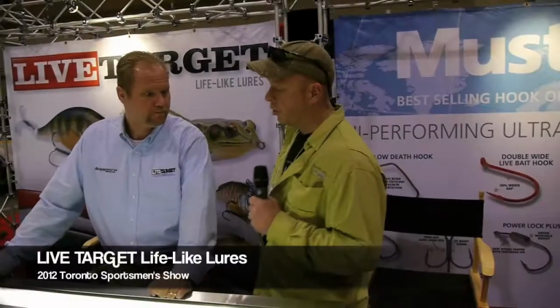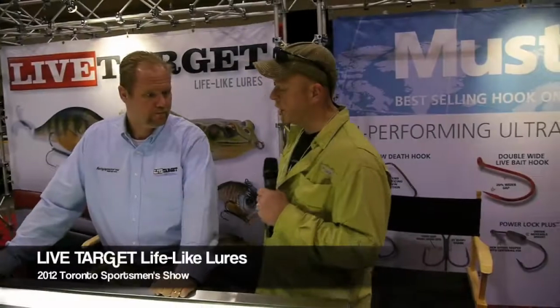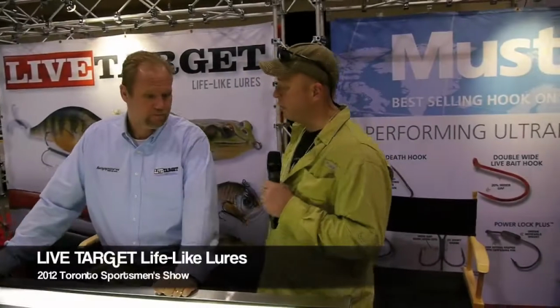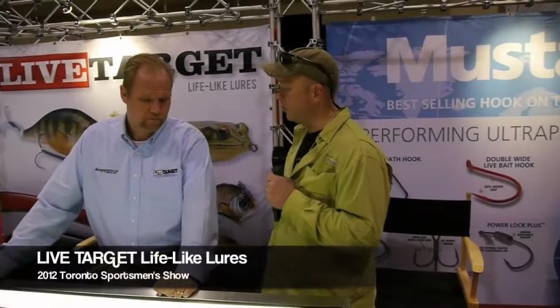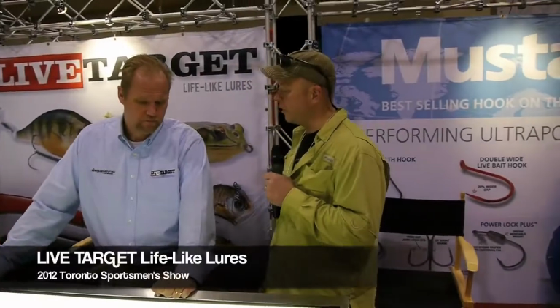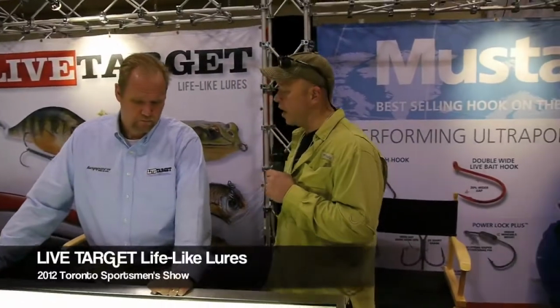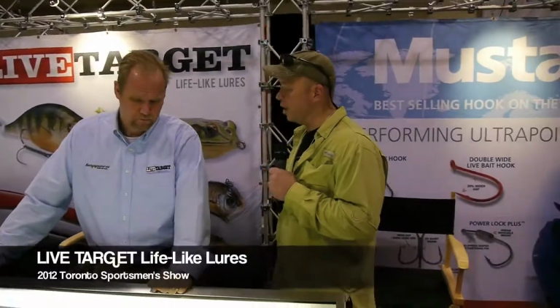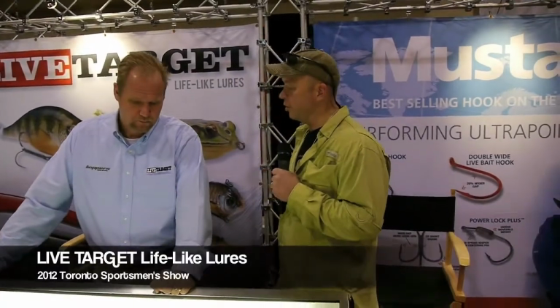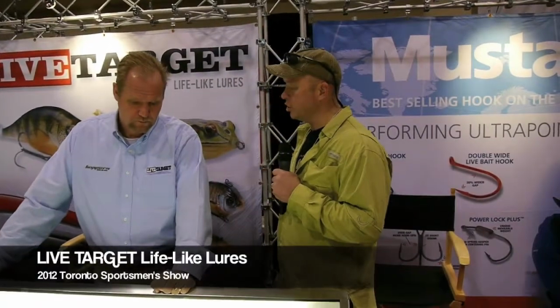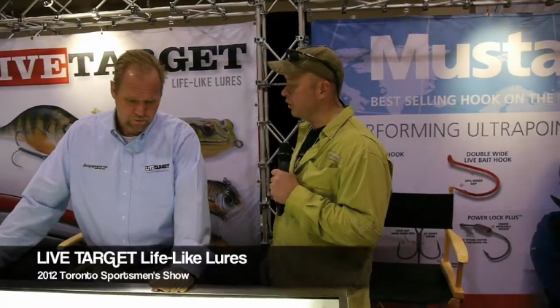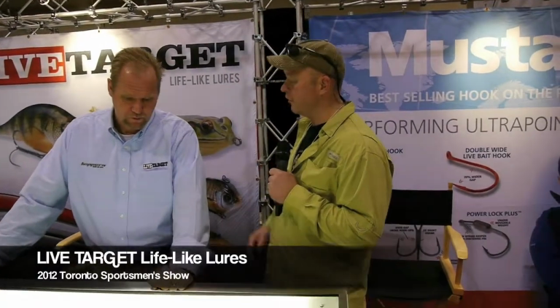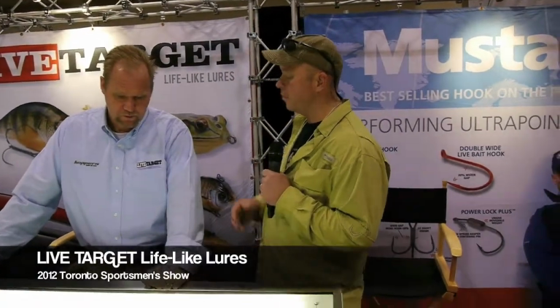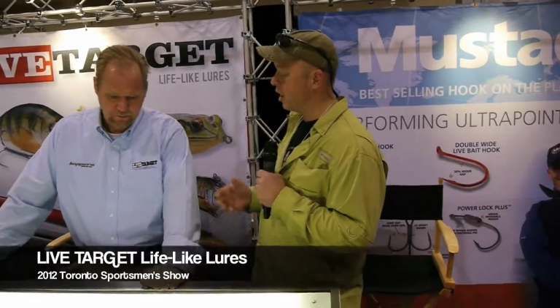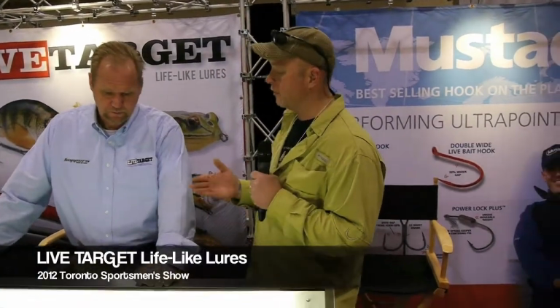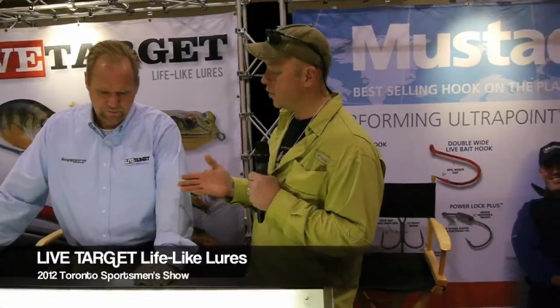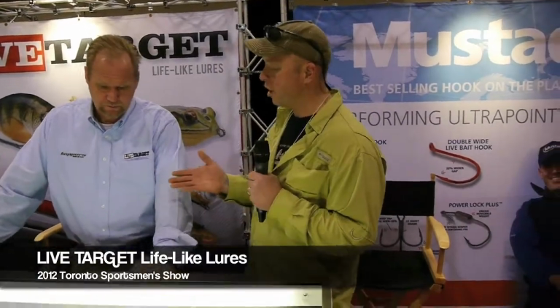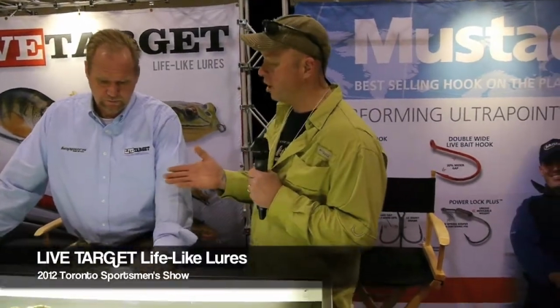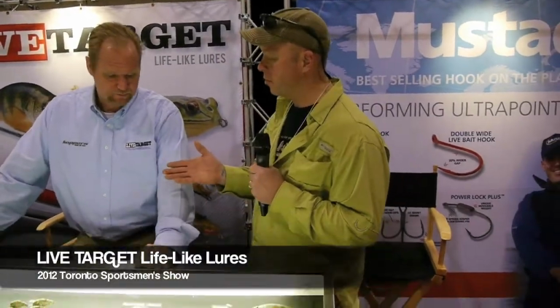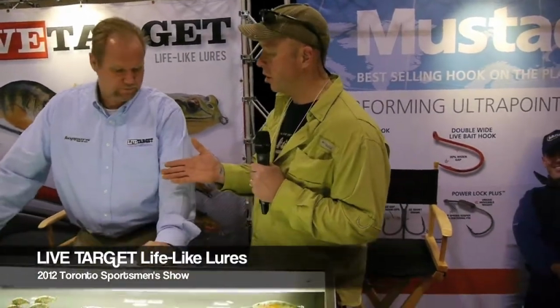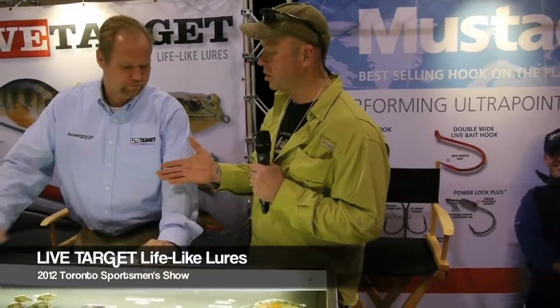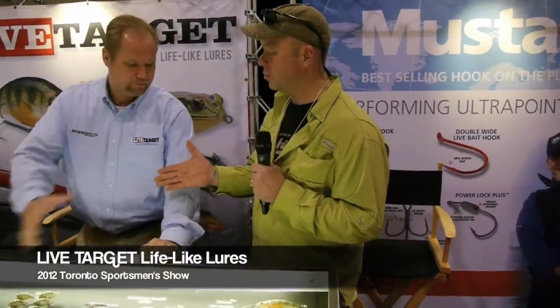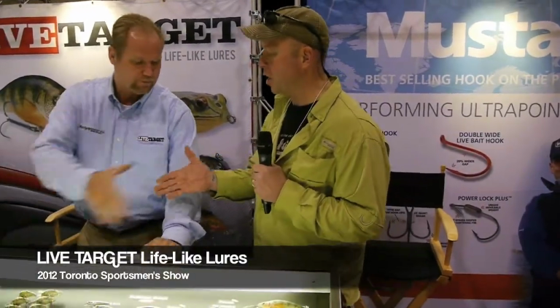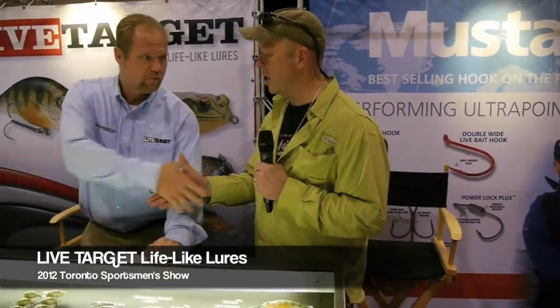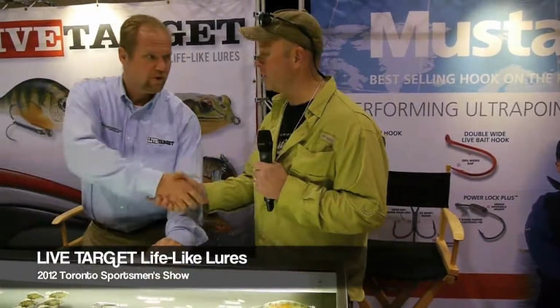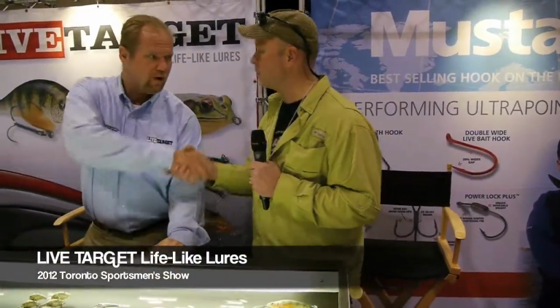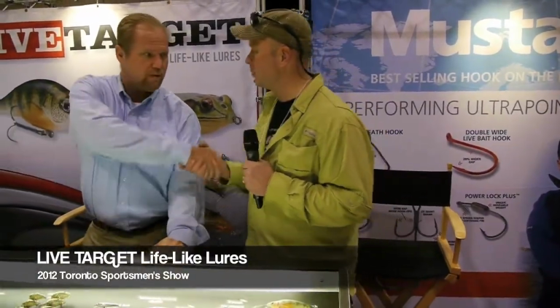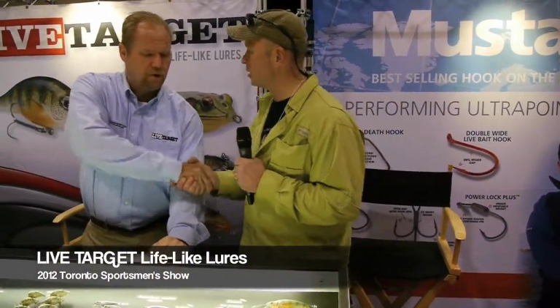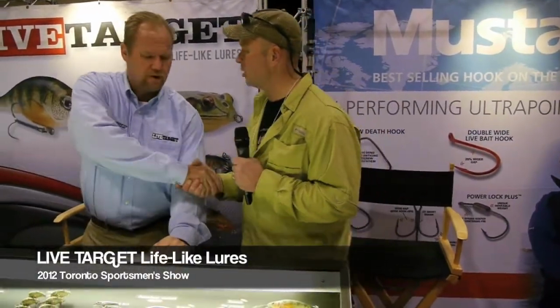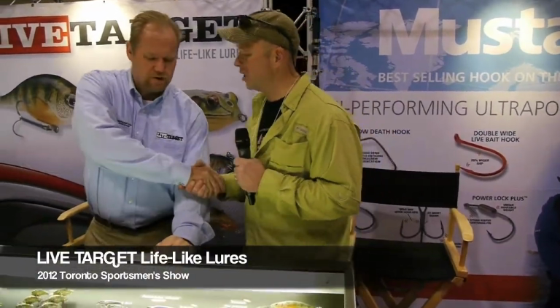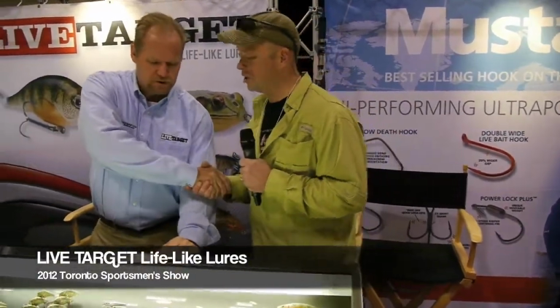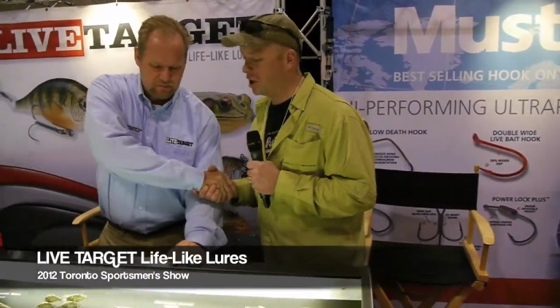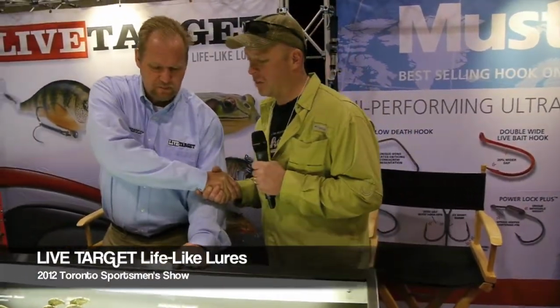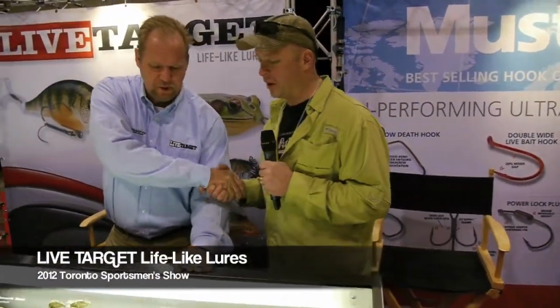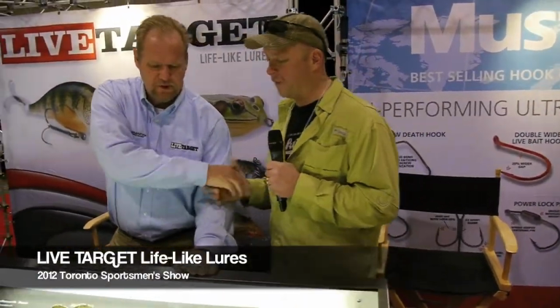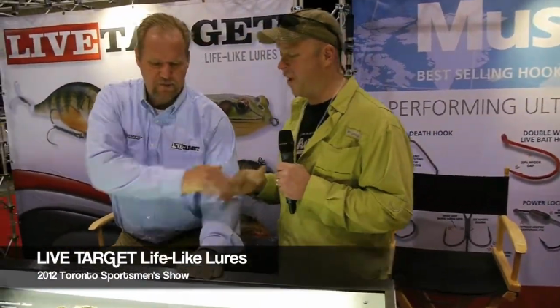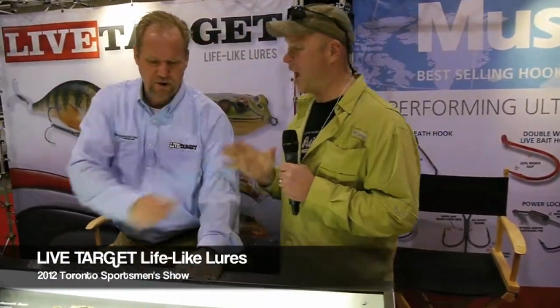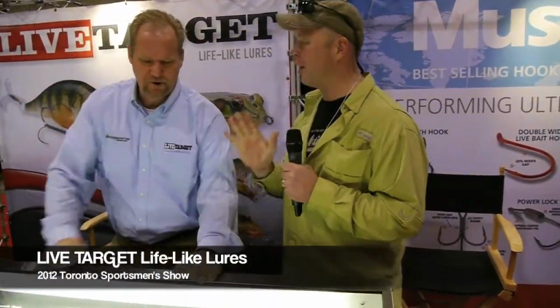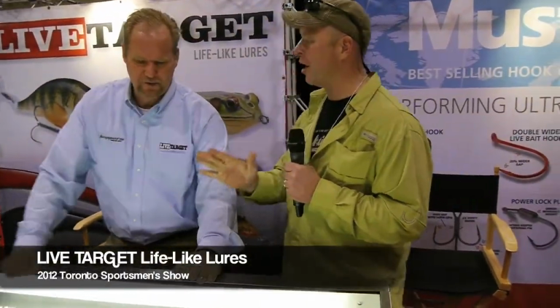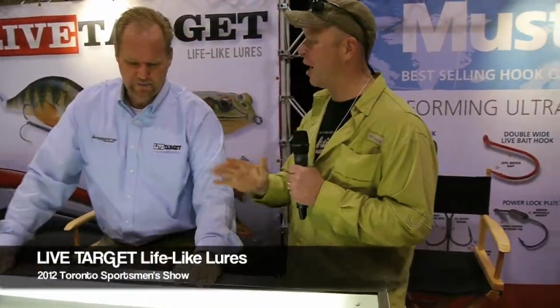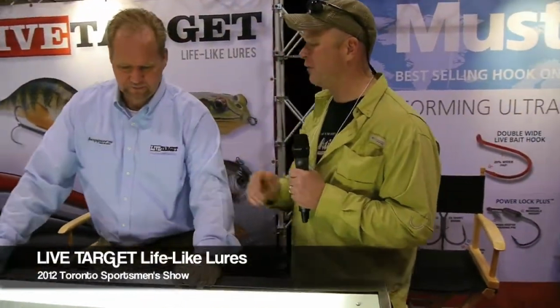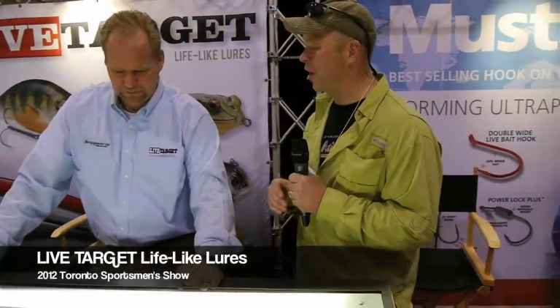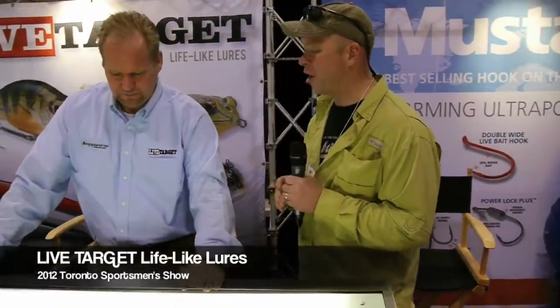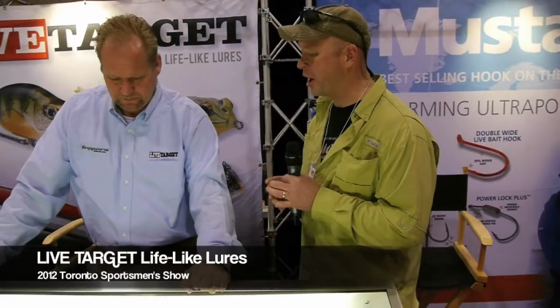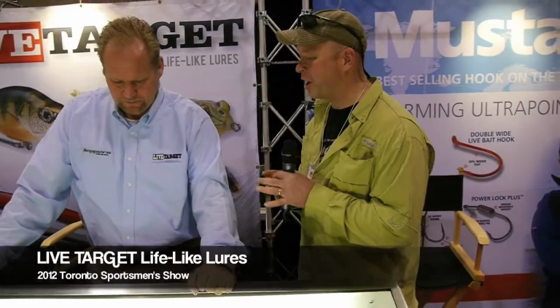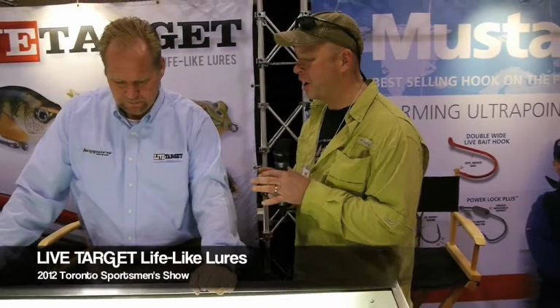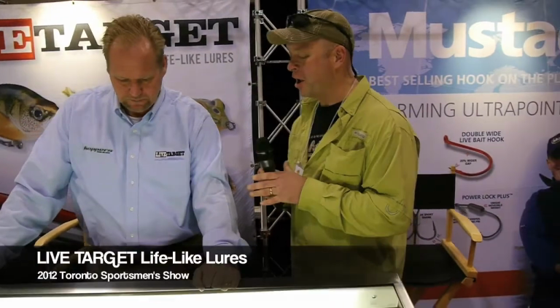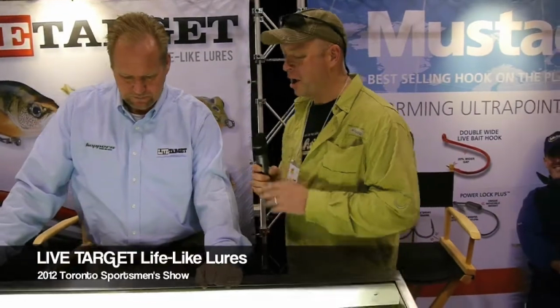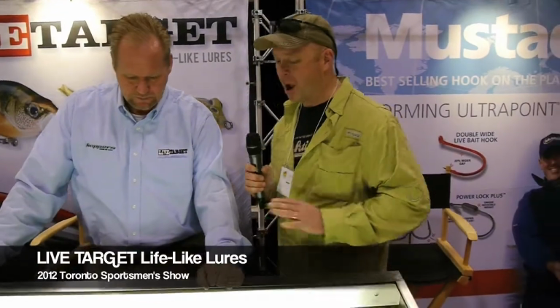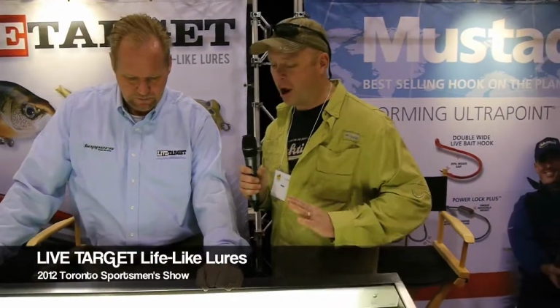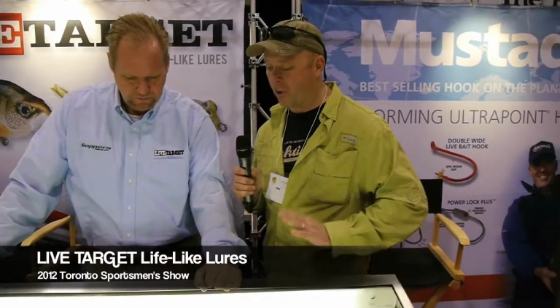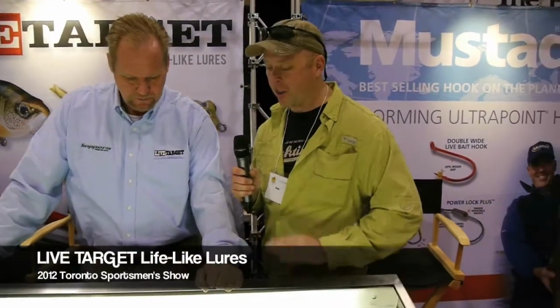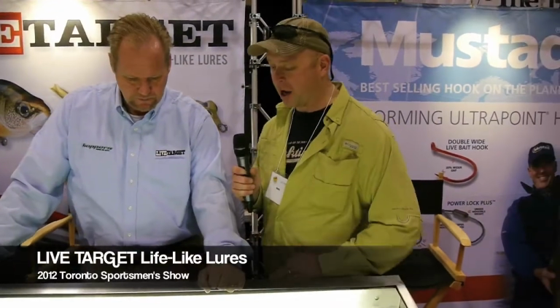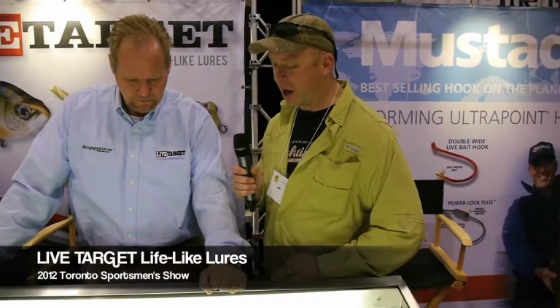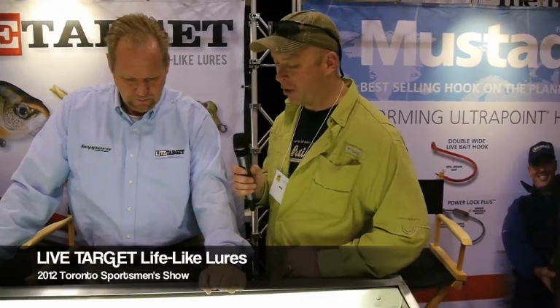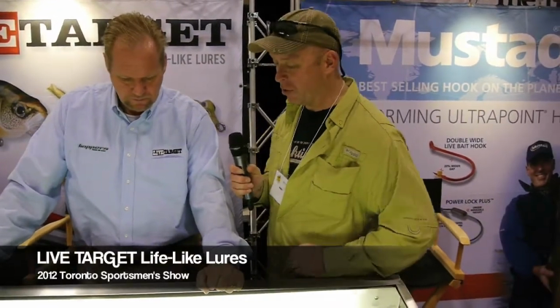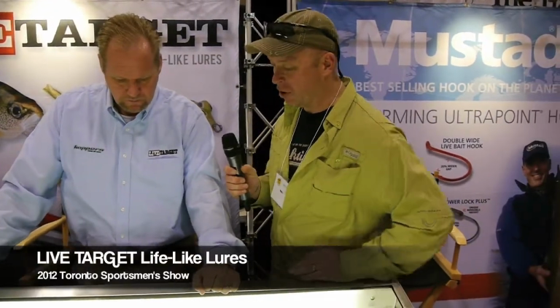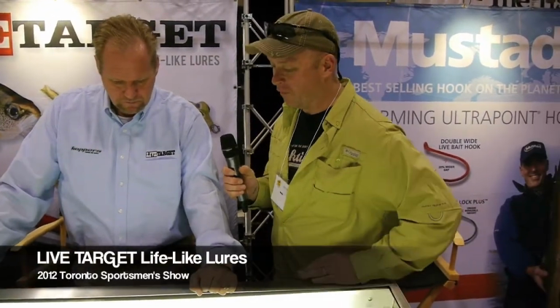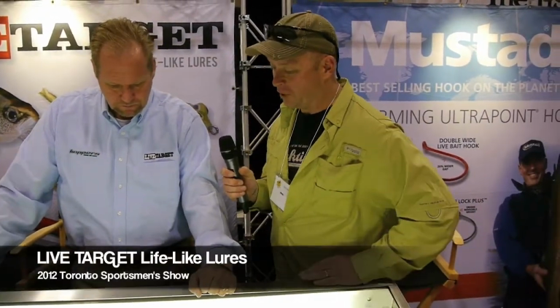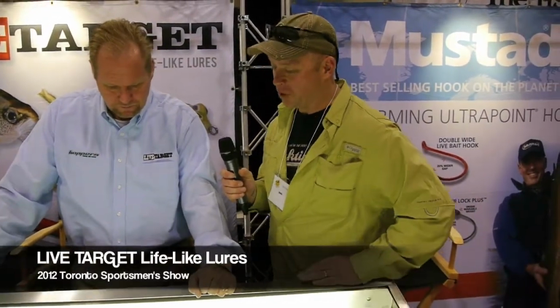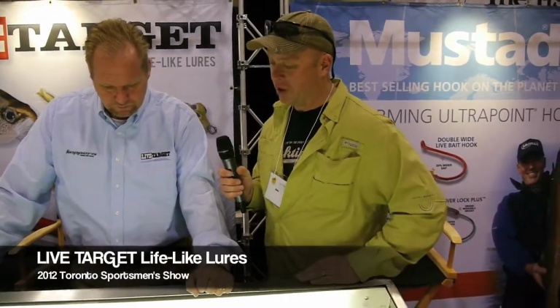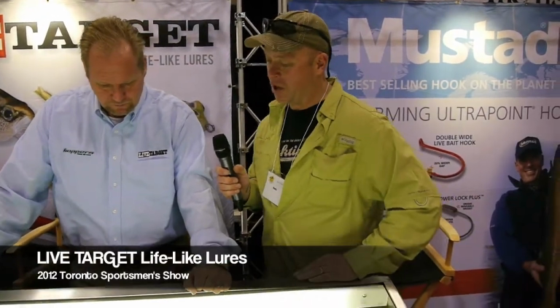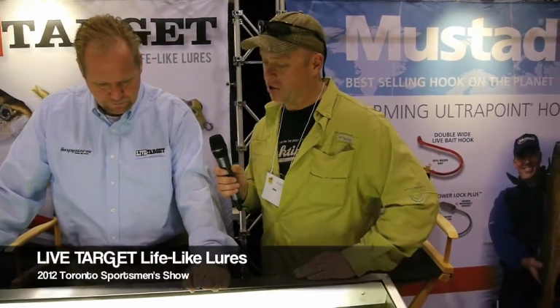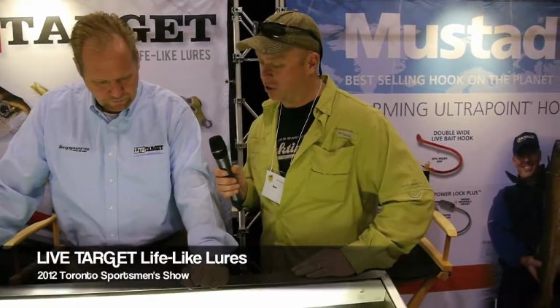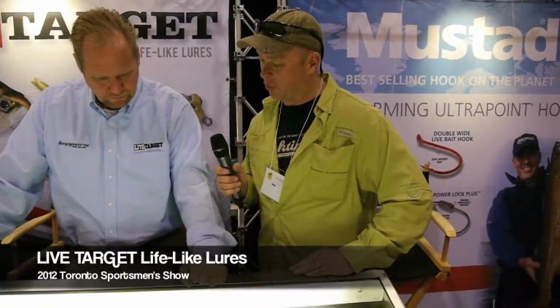We're here with Richard from LiveTarget. Marcus Brantz, pleased to meet you, big fan of LiveTarget. What do they got out new for 2012?